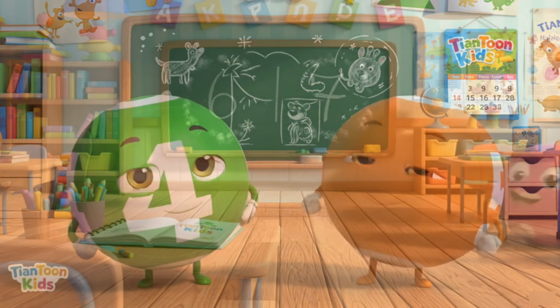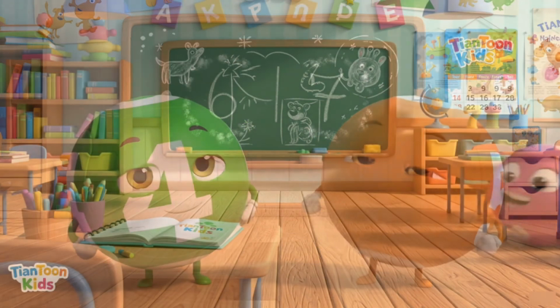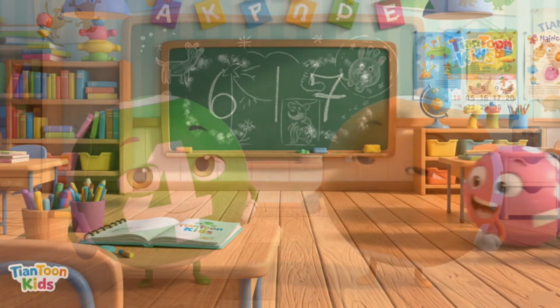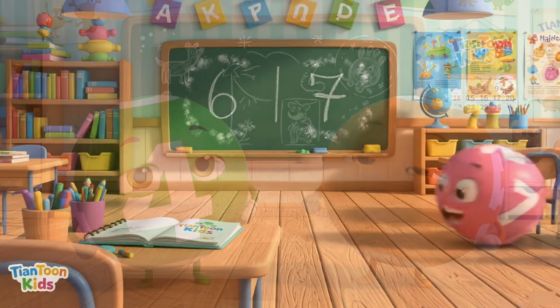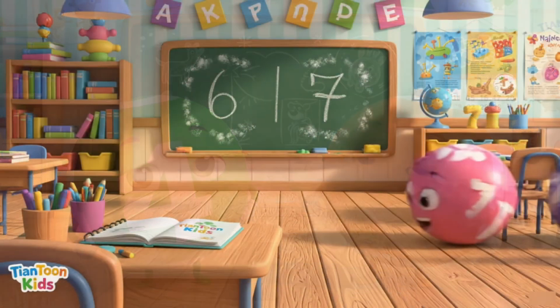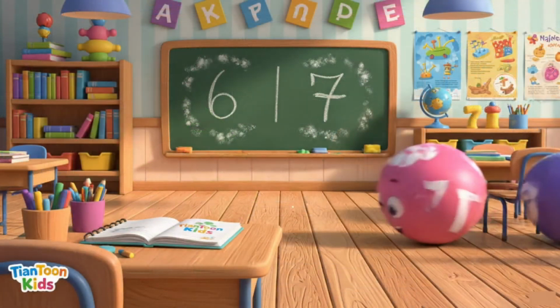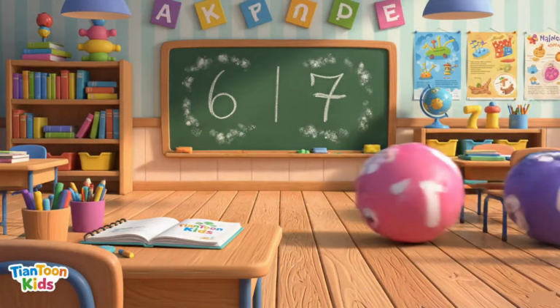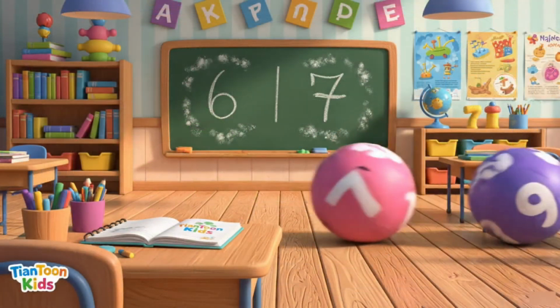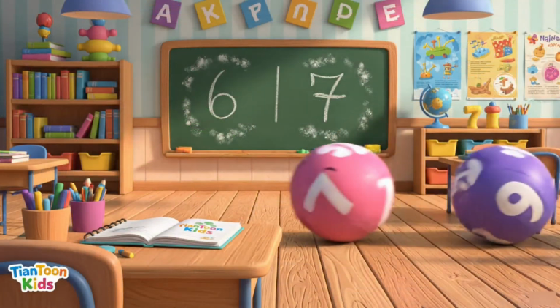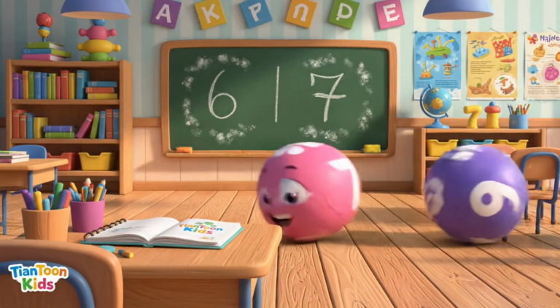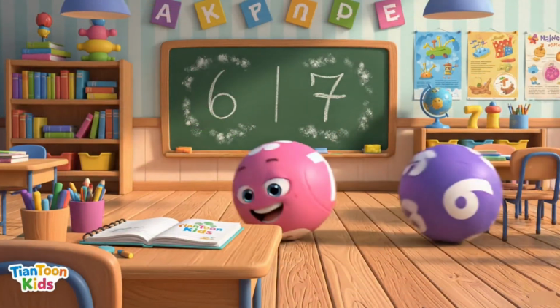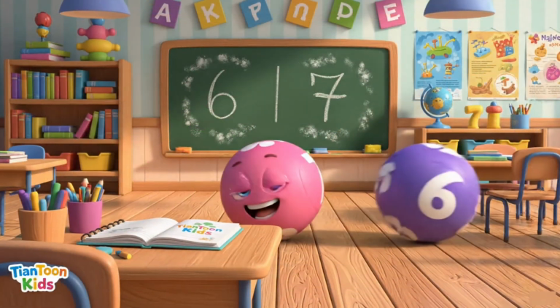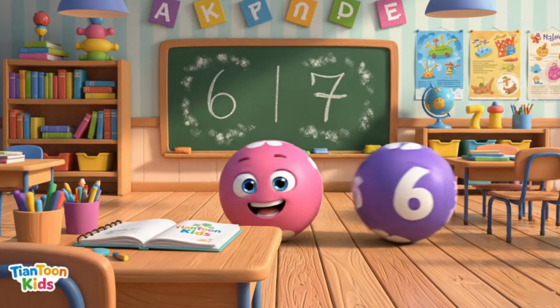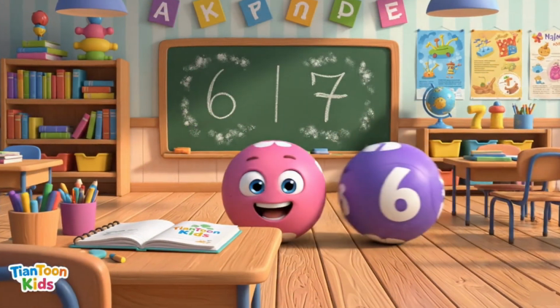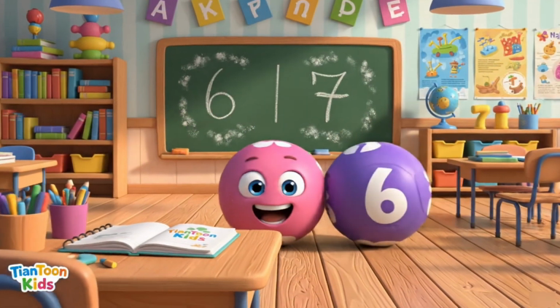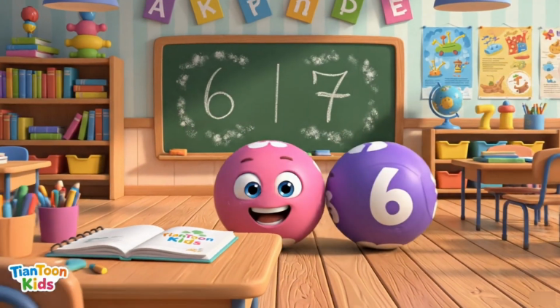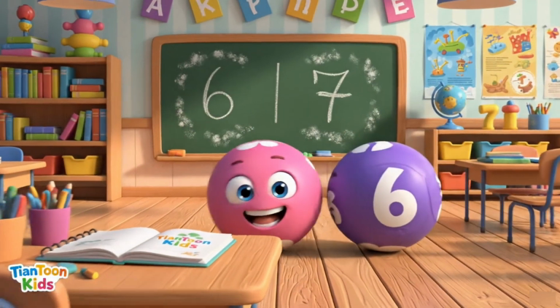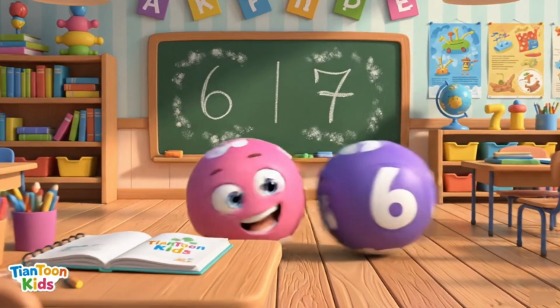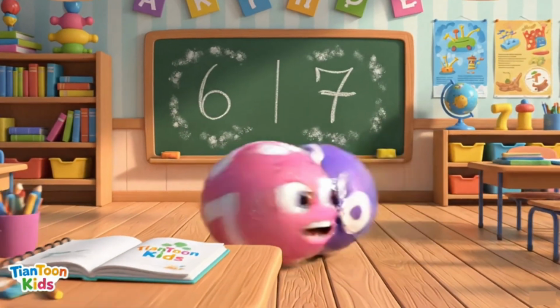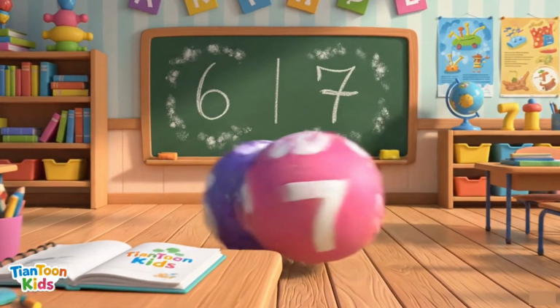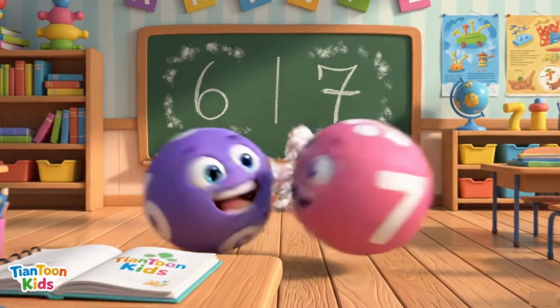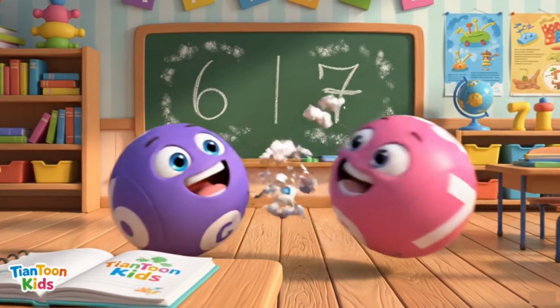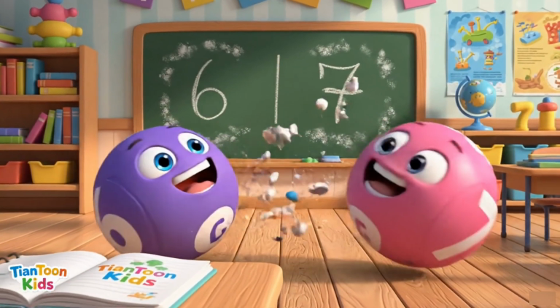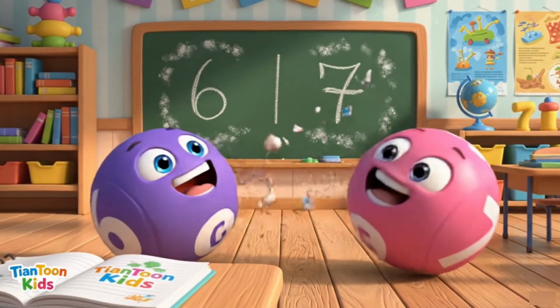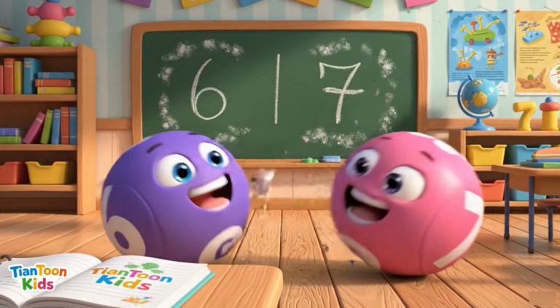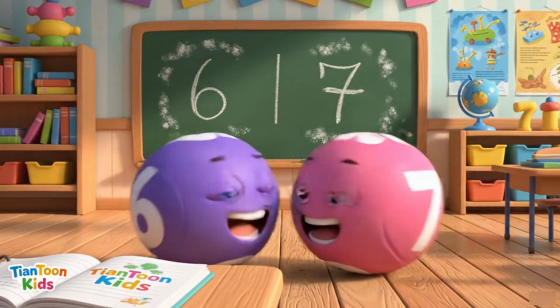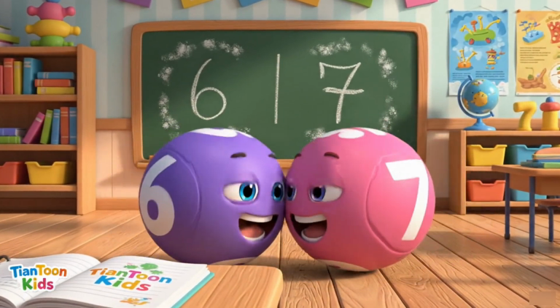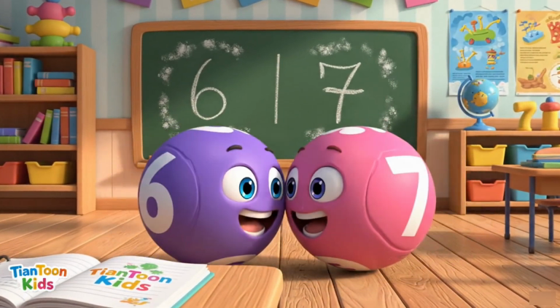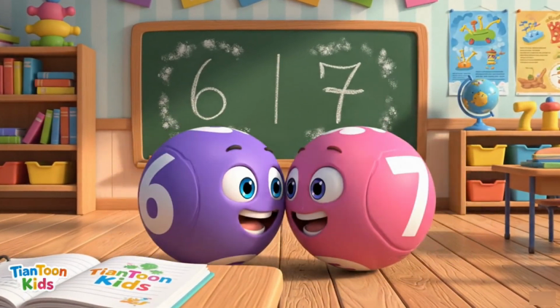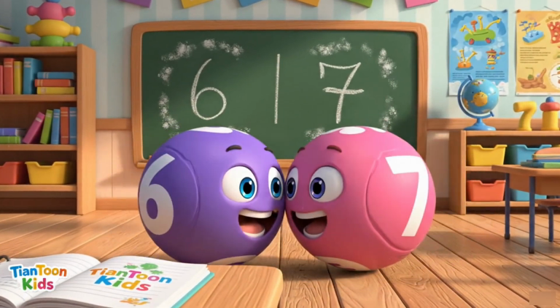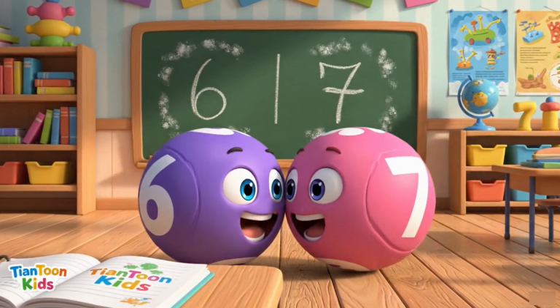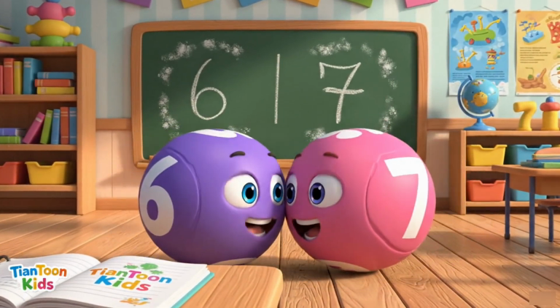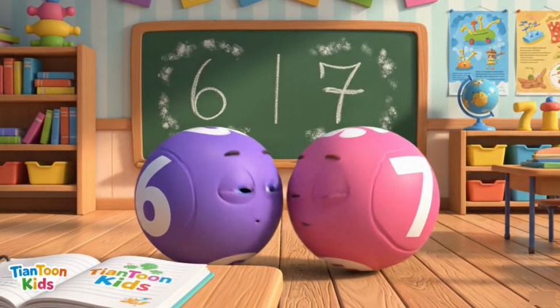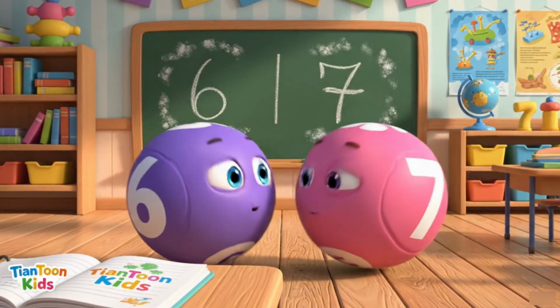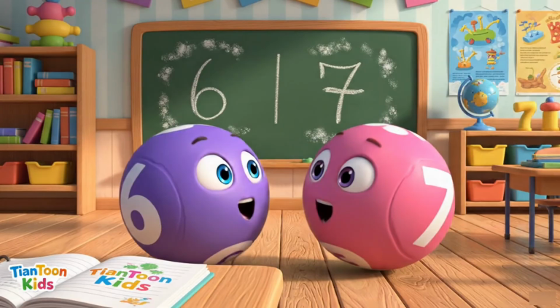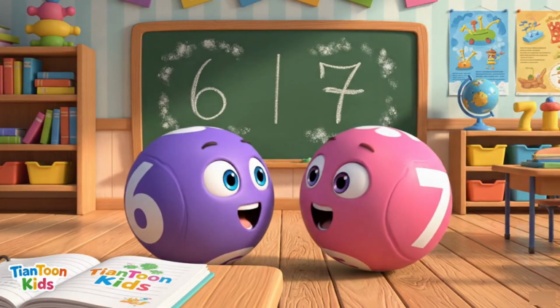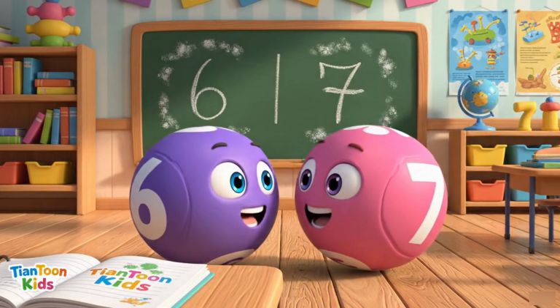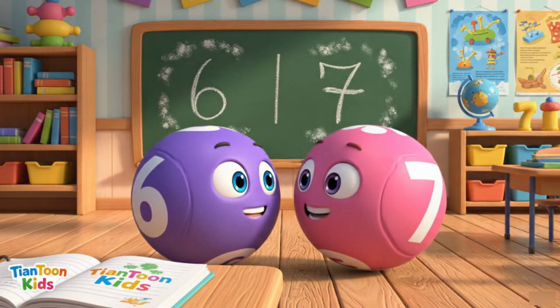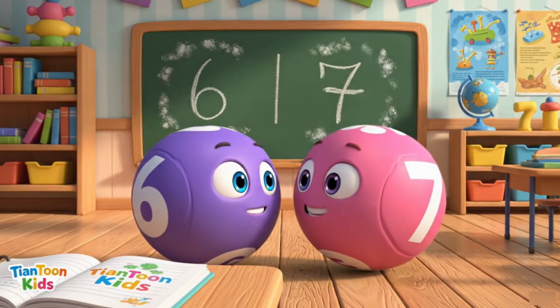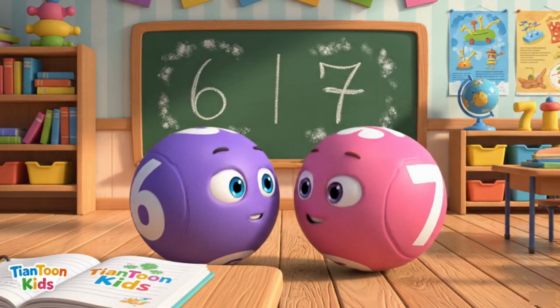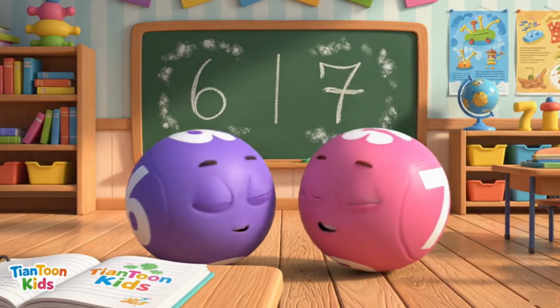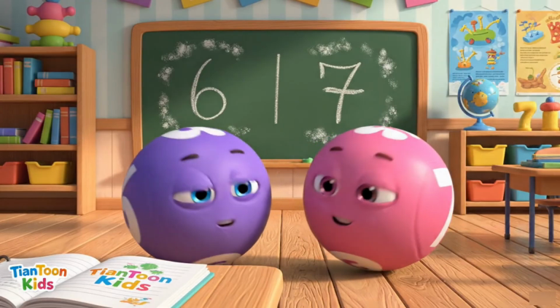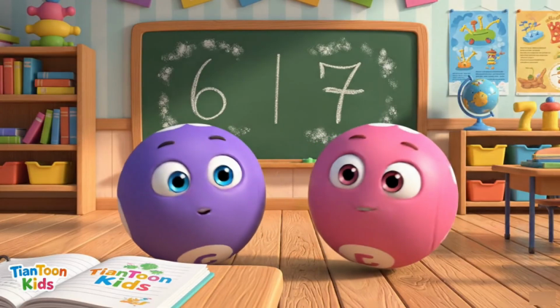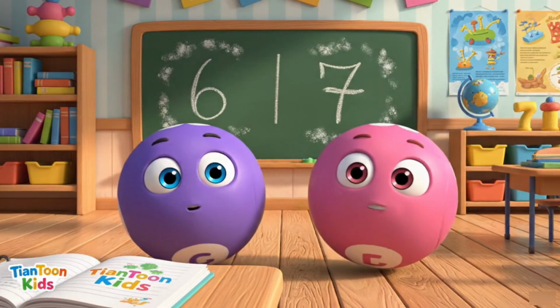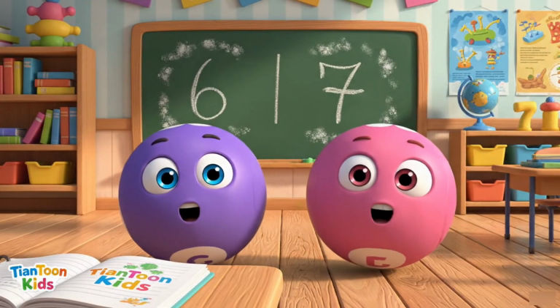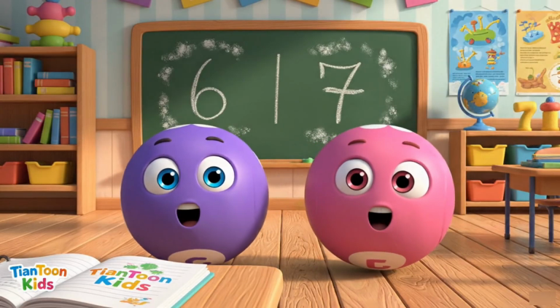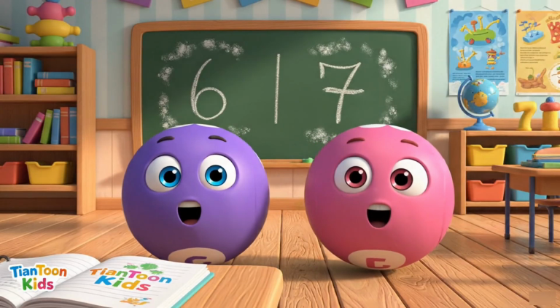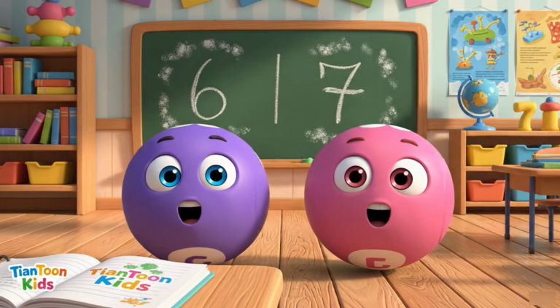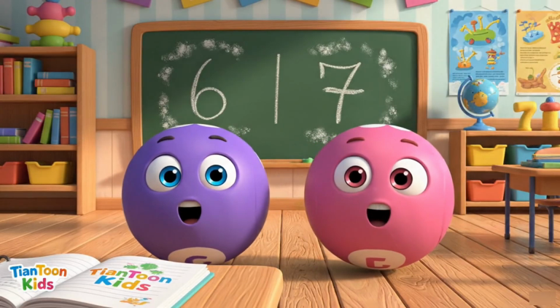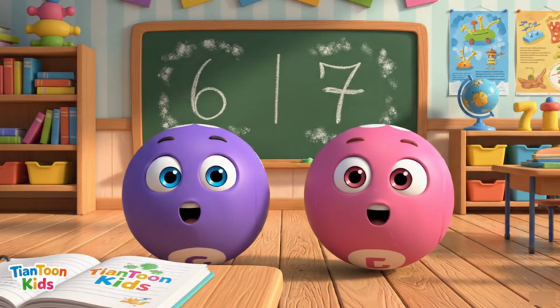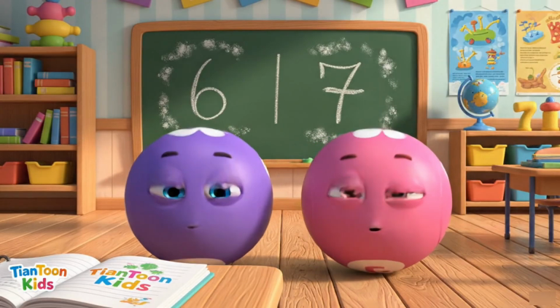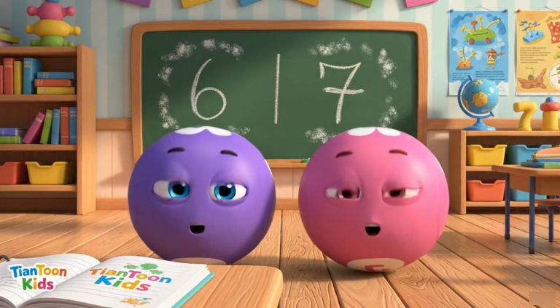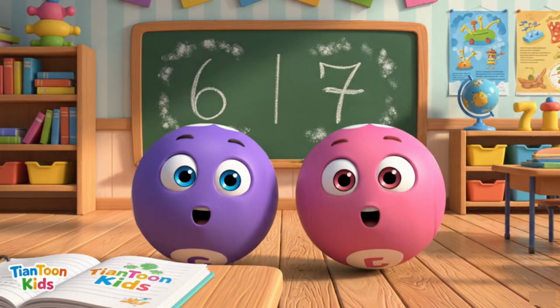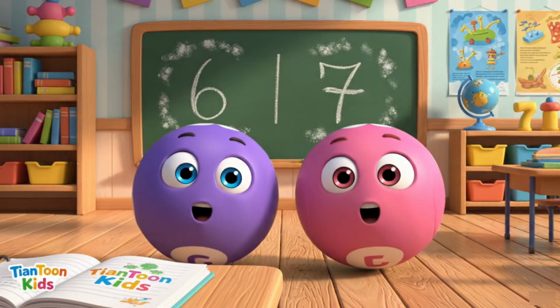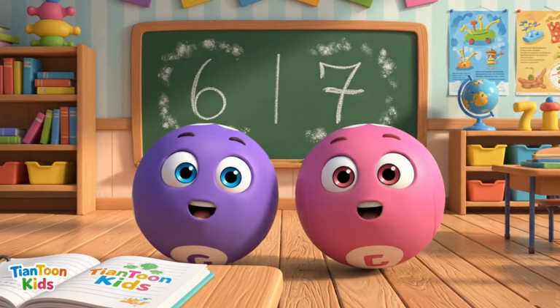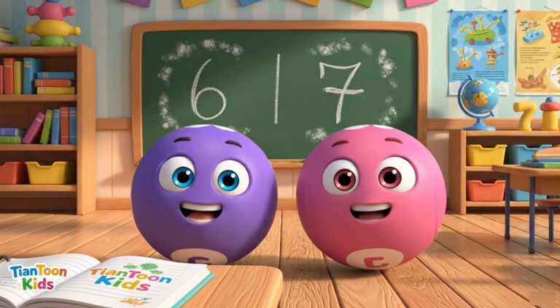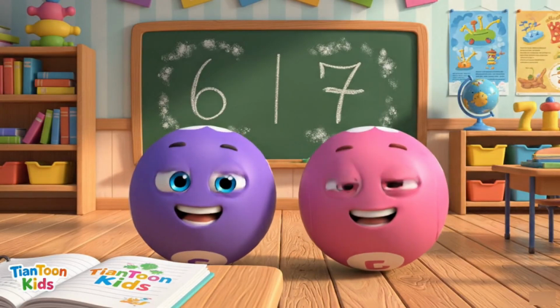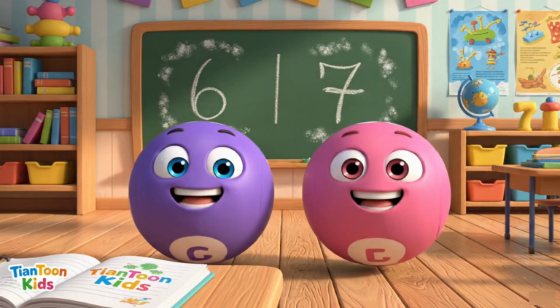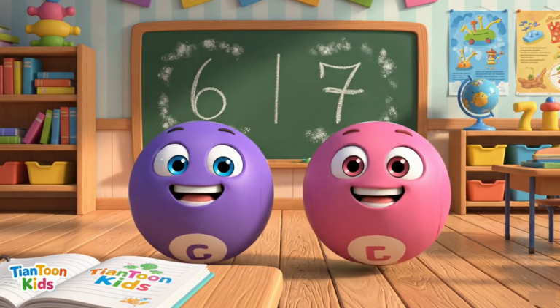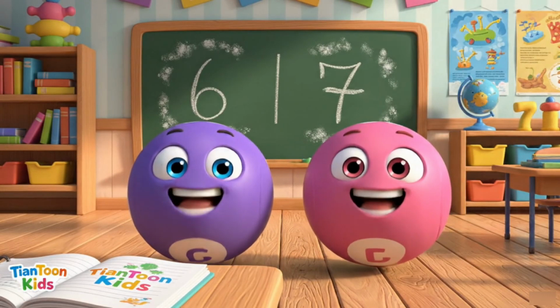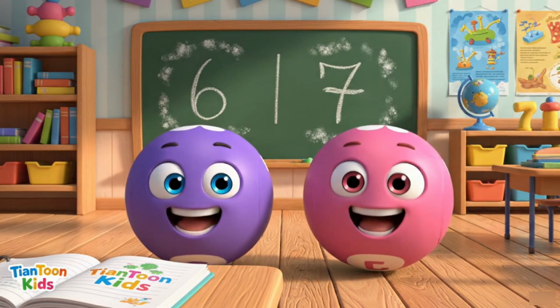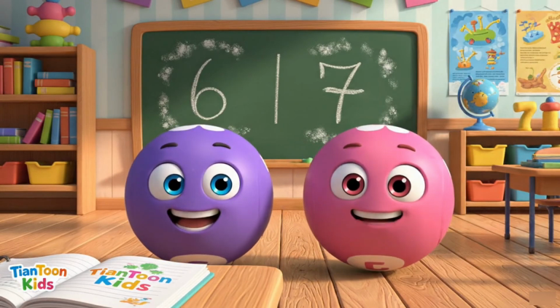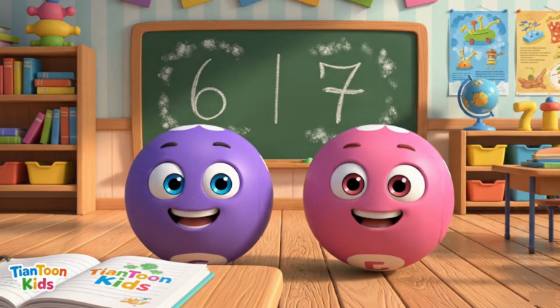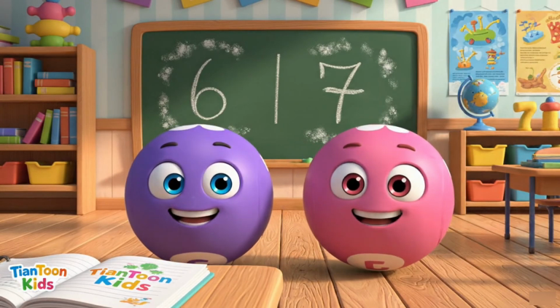6 and 7 are here. Let's count together — 1, 2, all the way to 7.